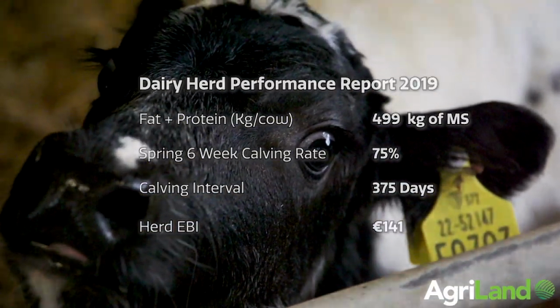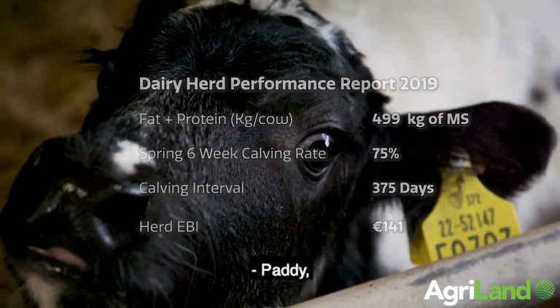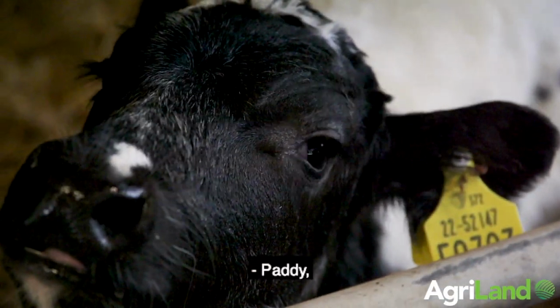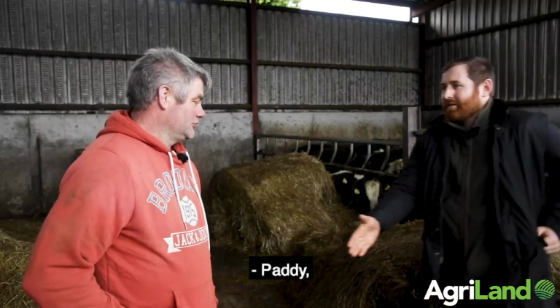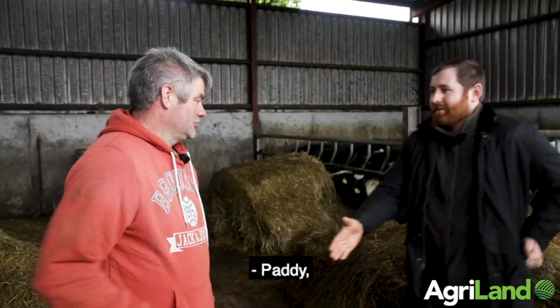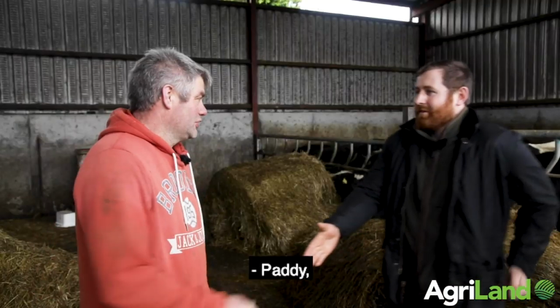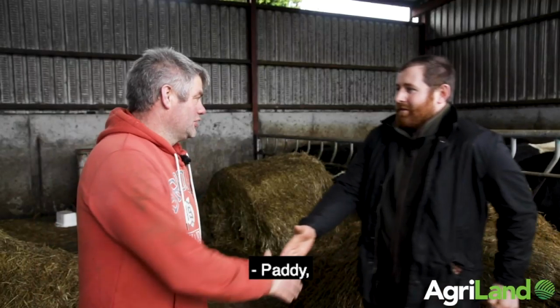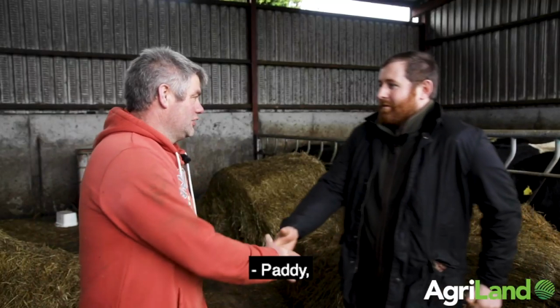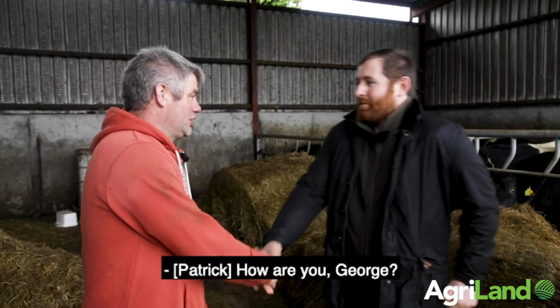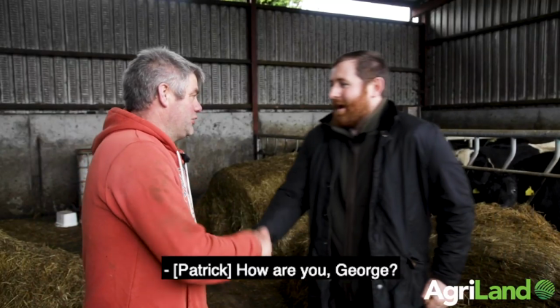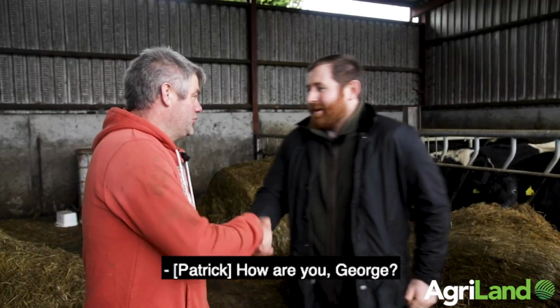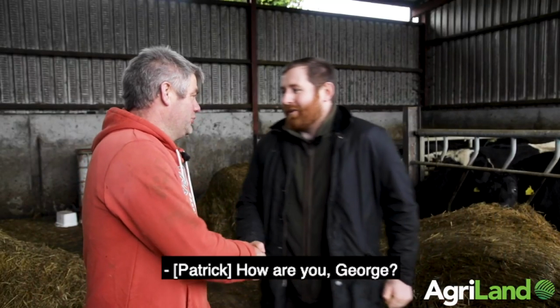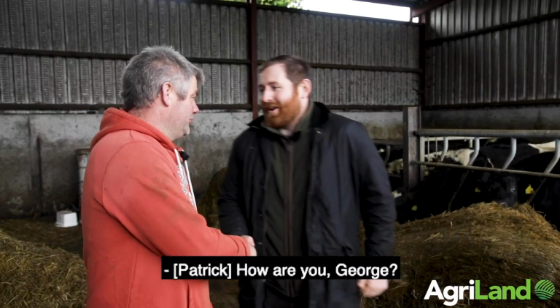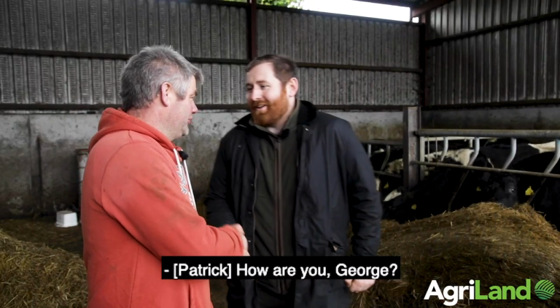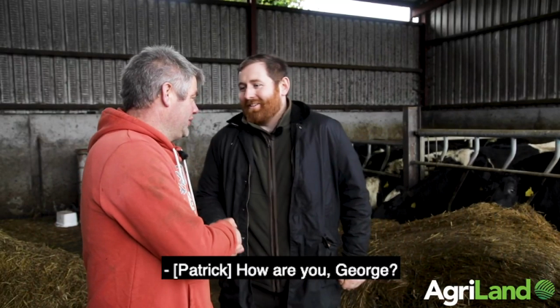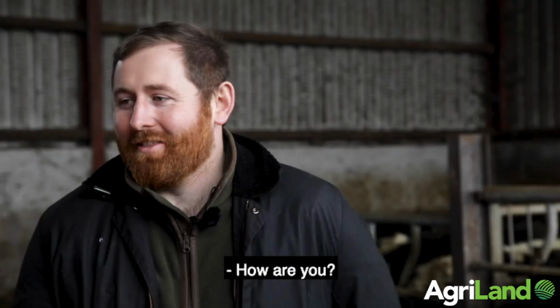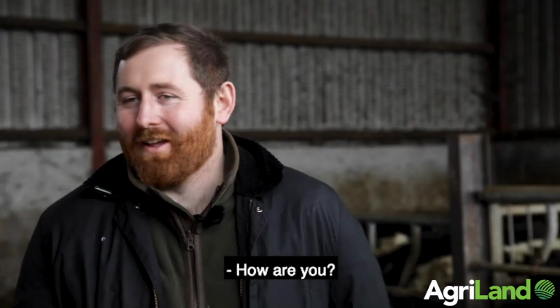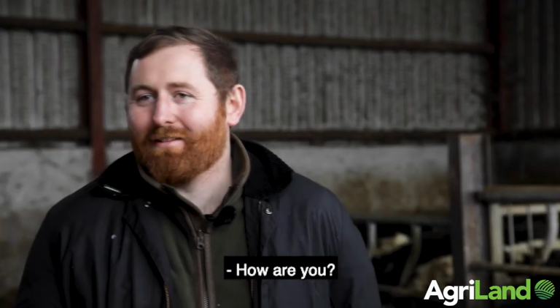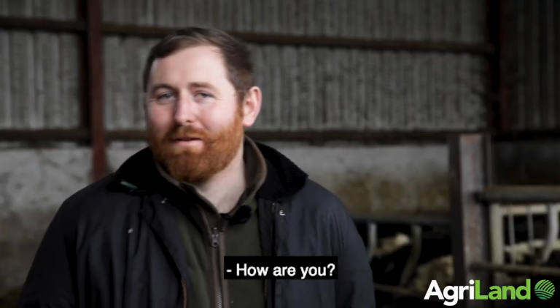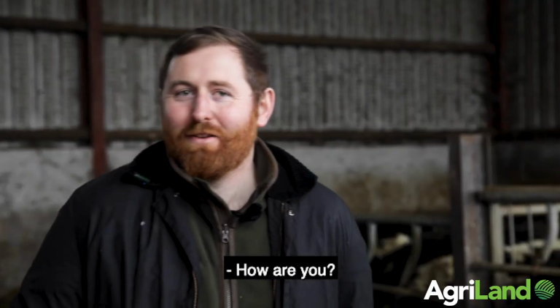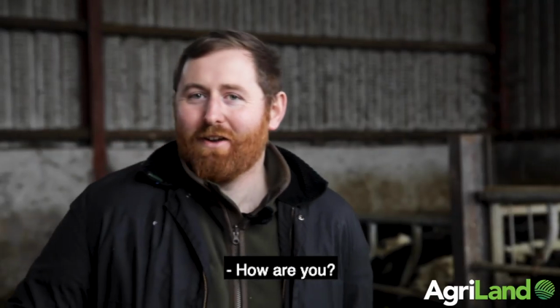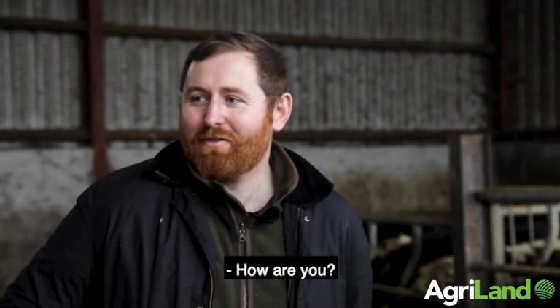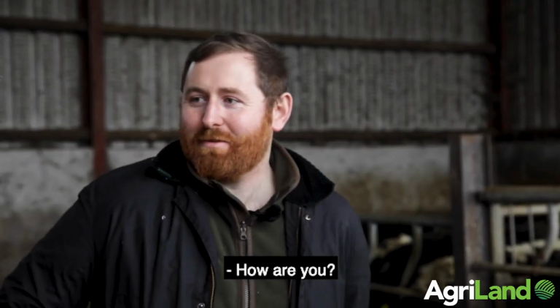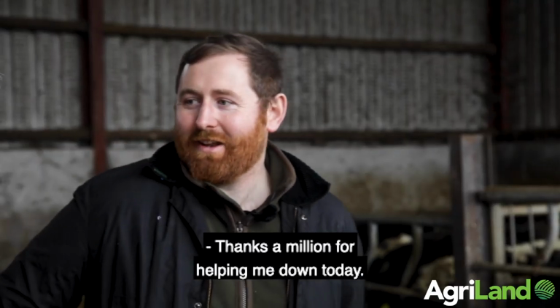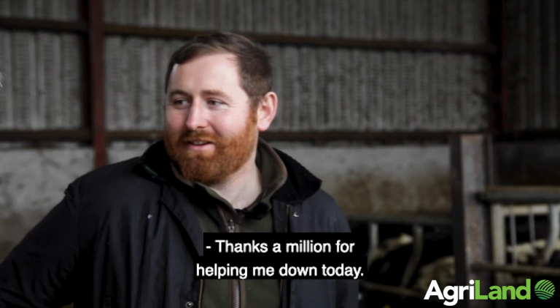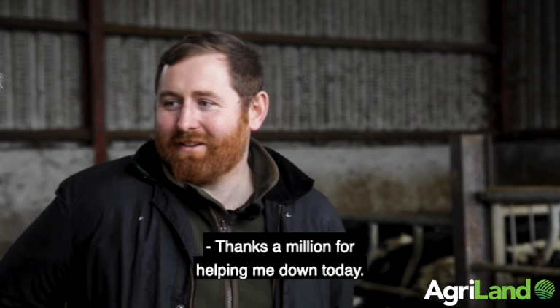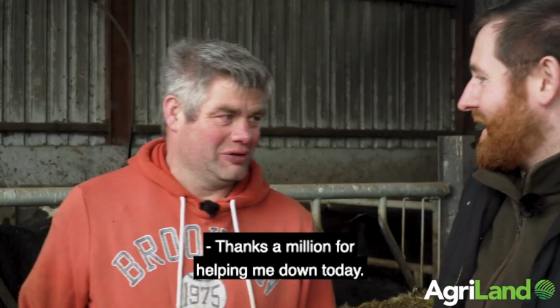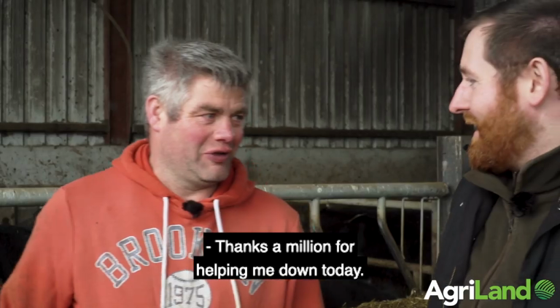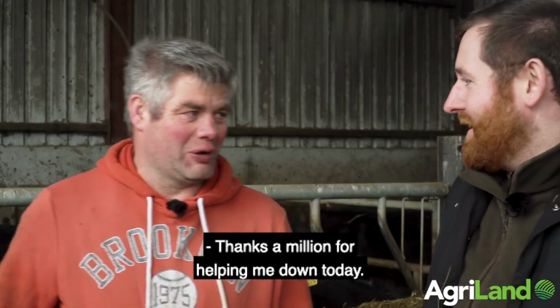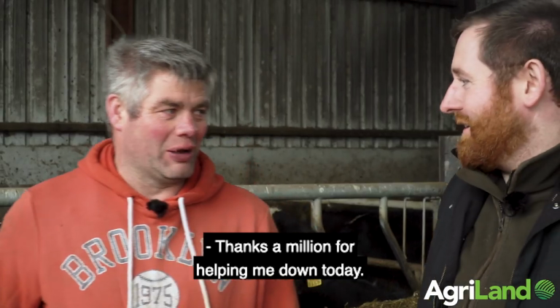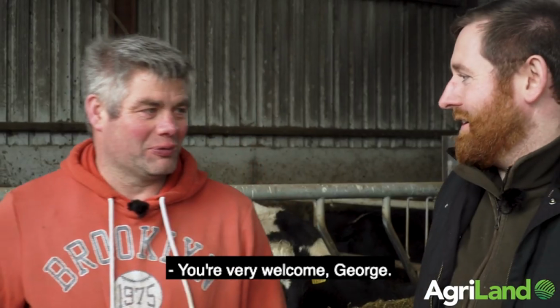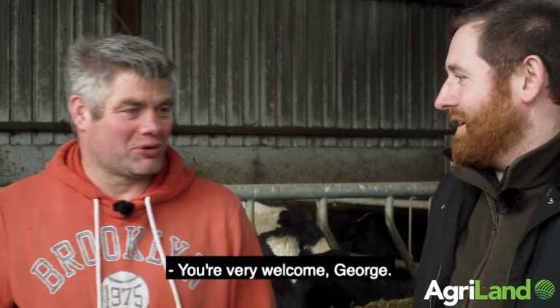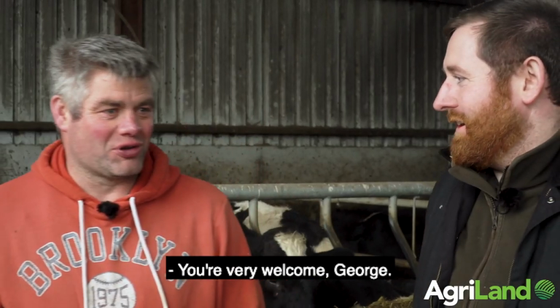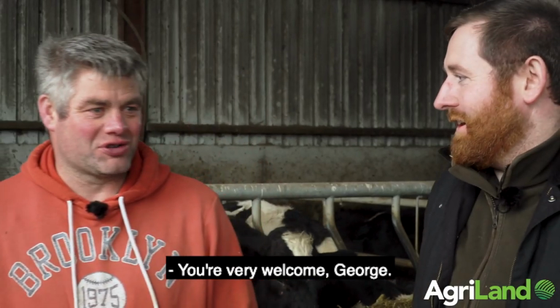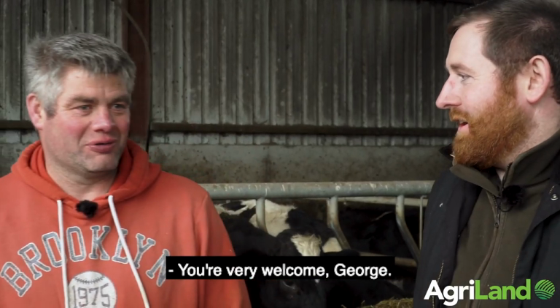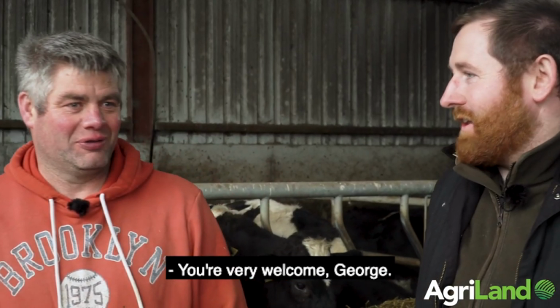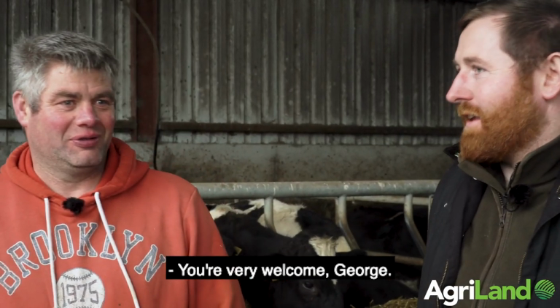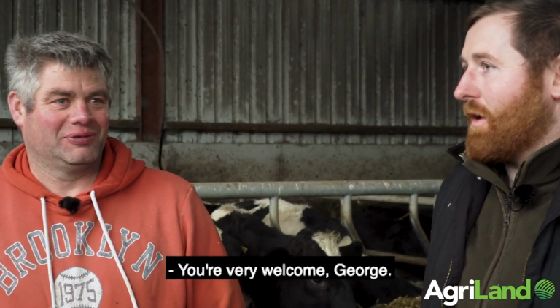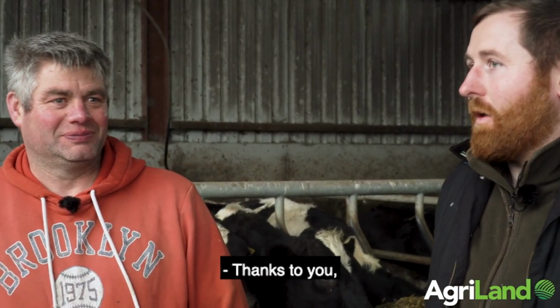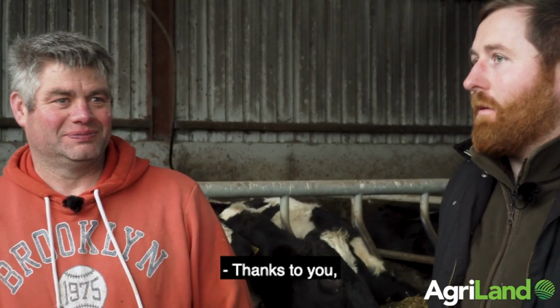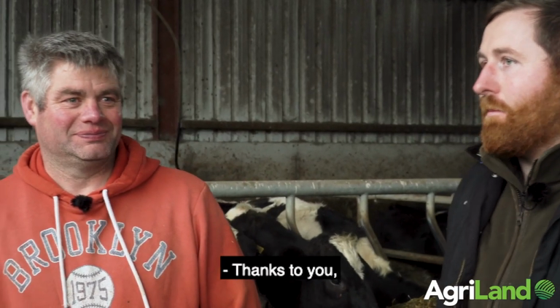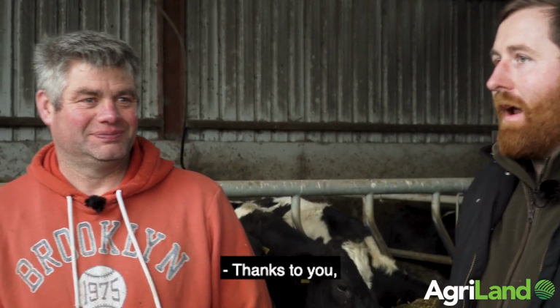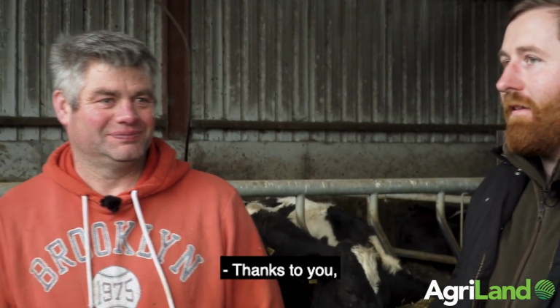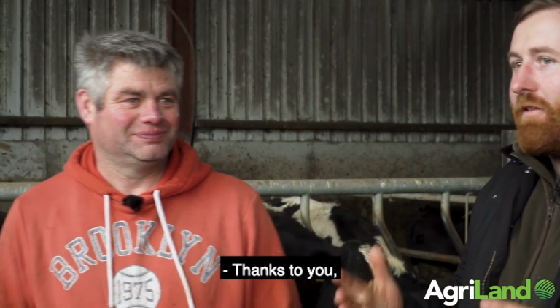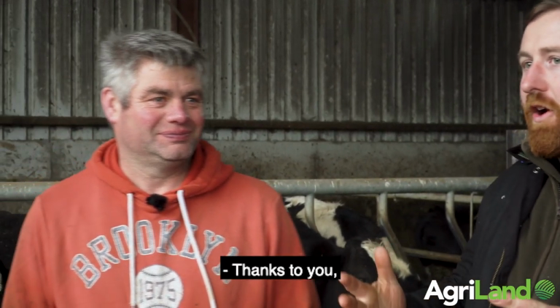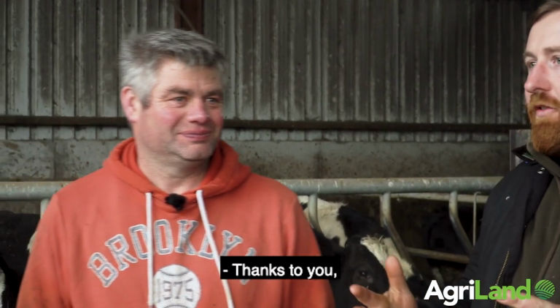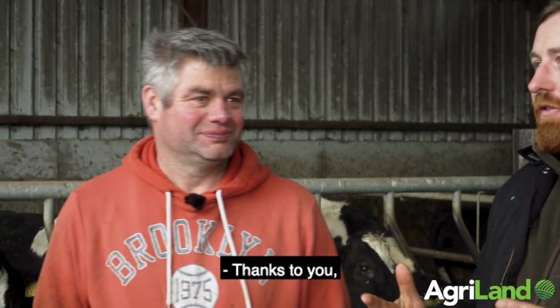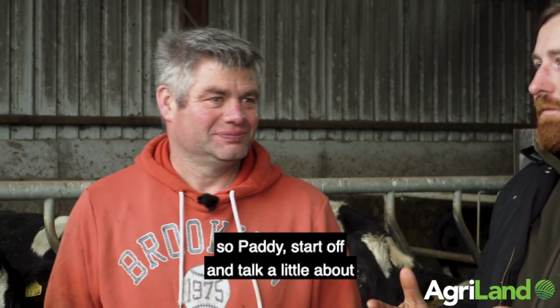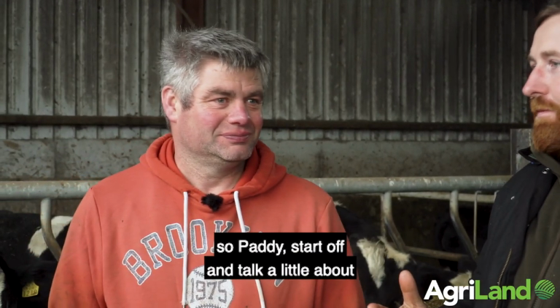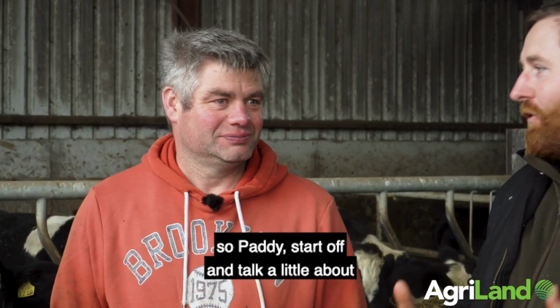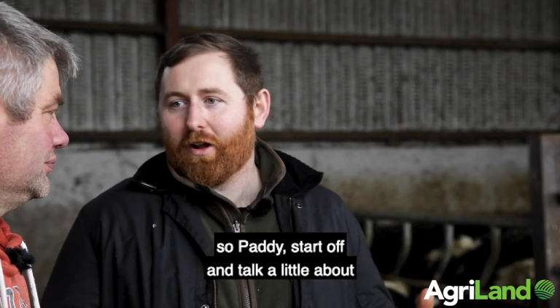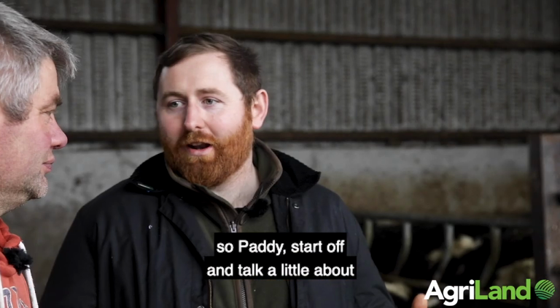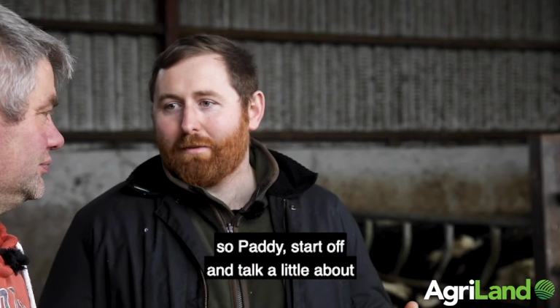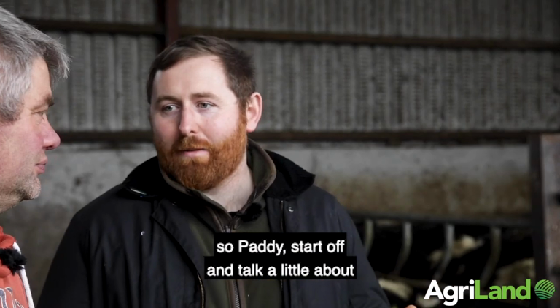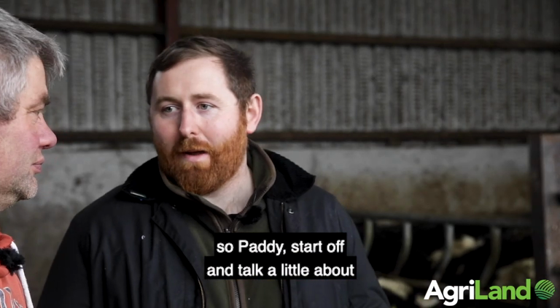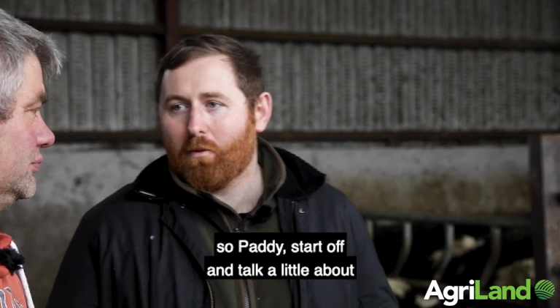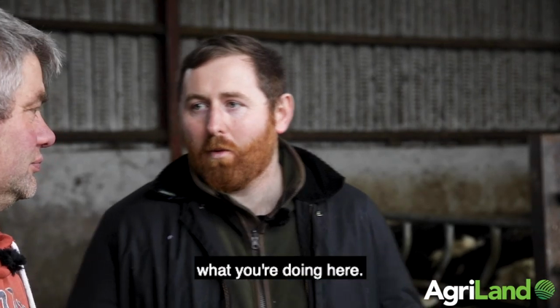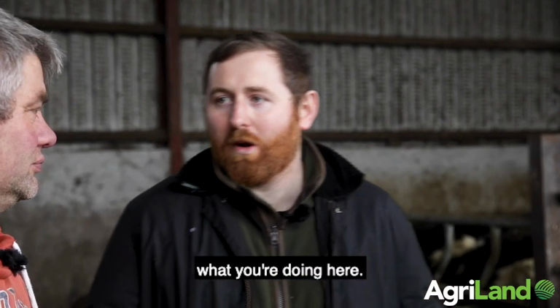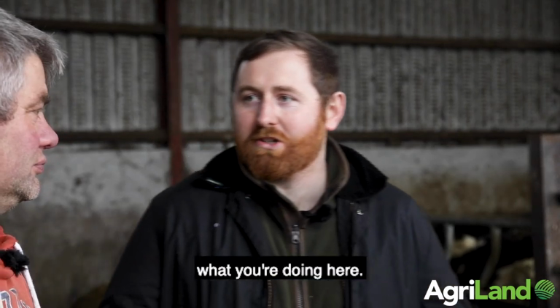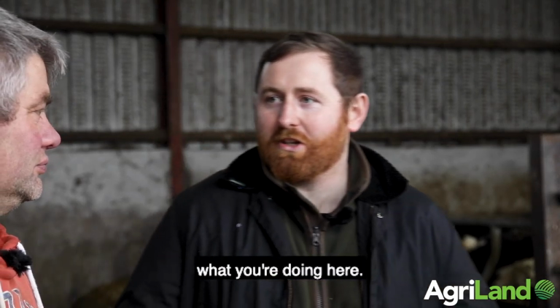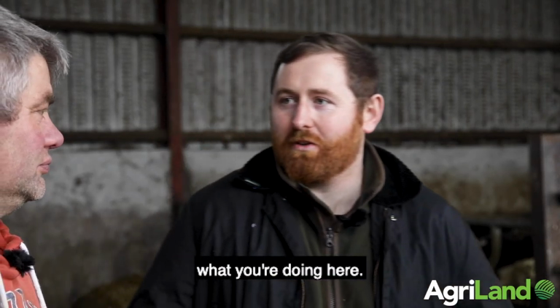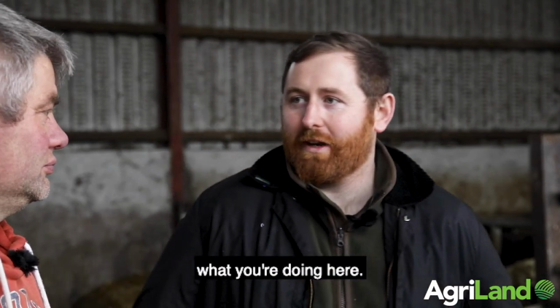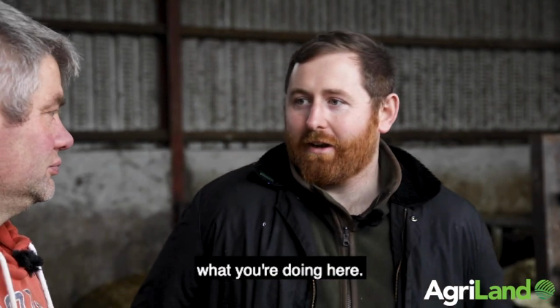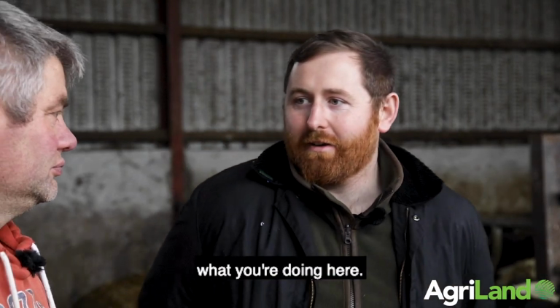Paddy, thanks a million for having me down today. You're very welcome, George. Start off and talk a little bit about what you're doing here.